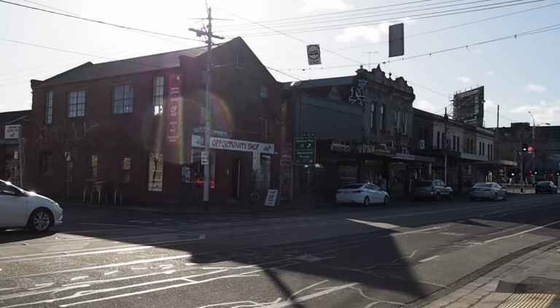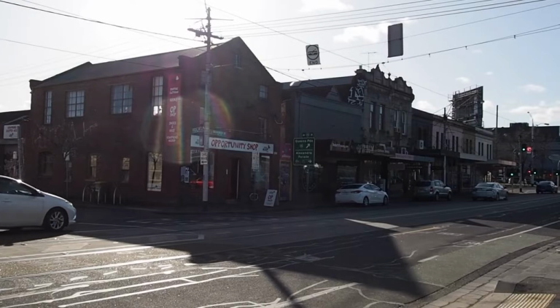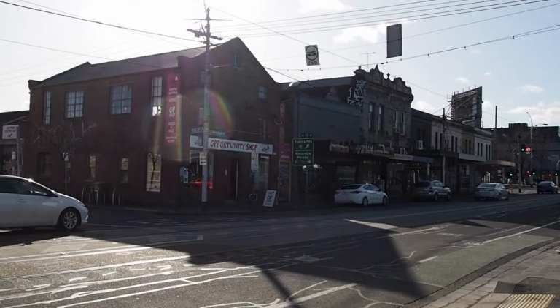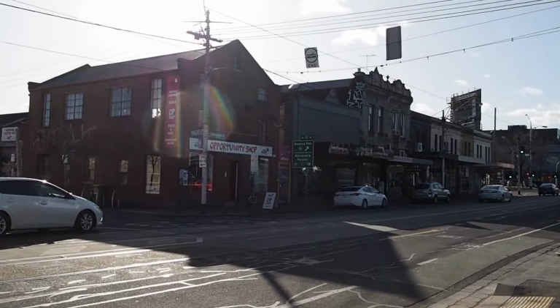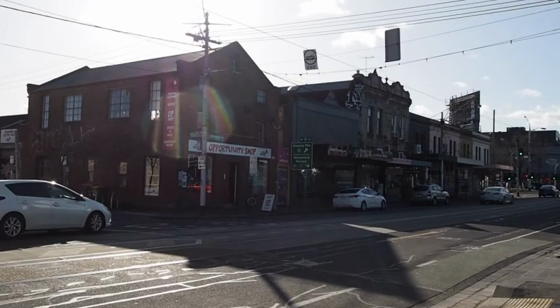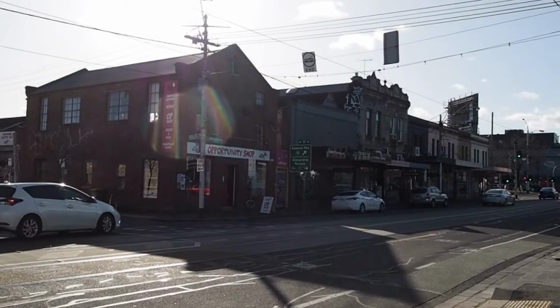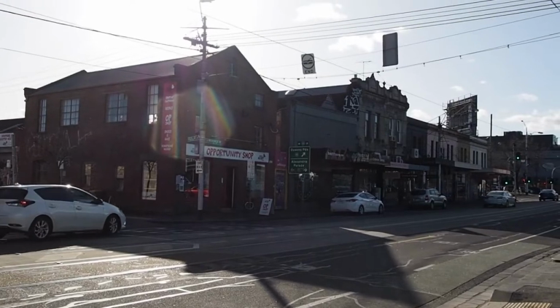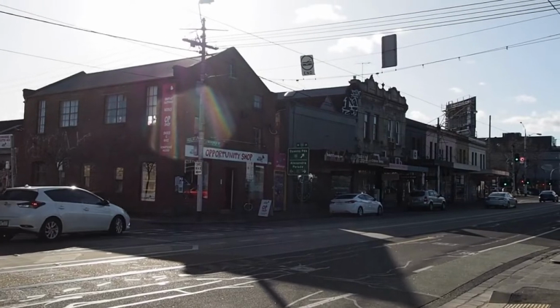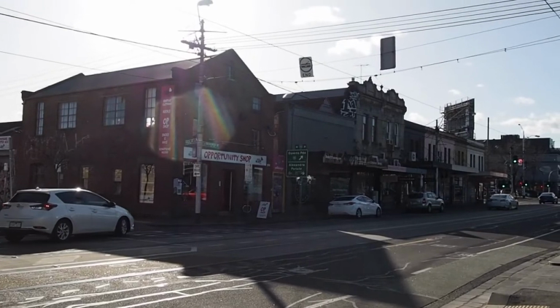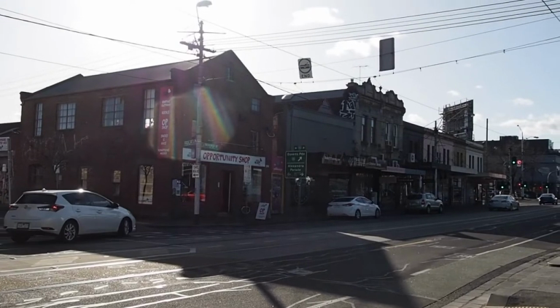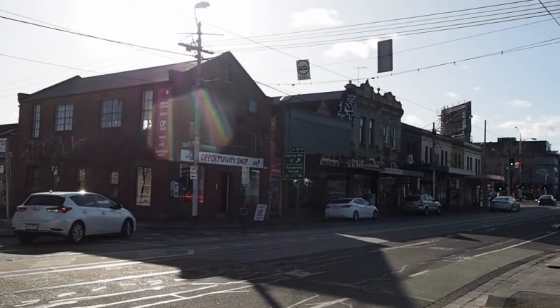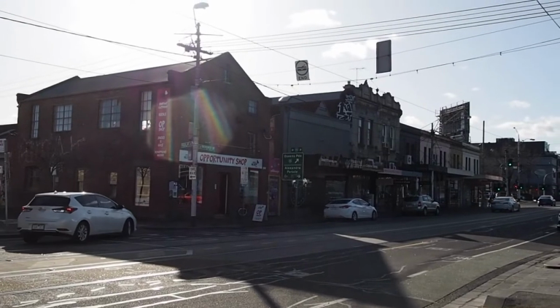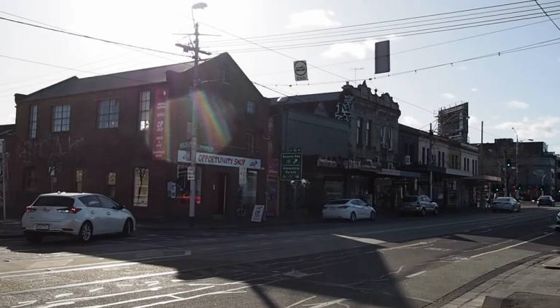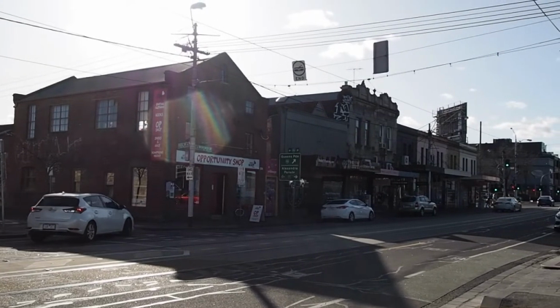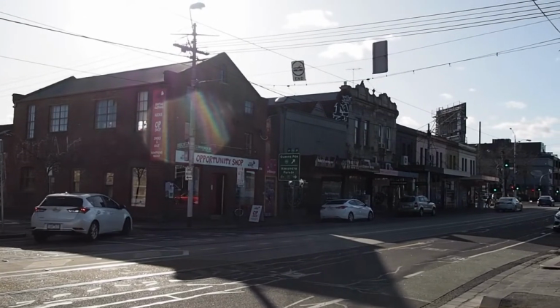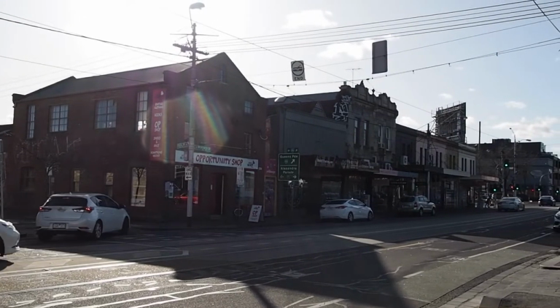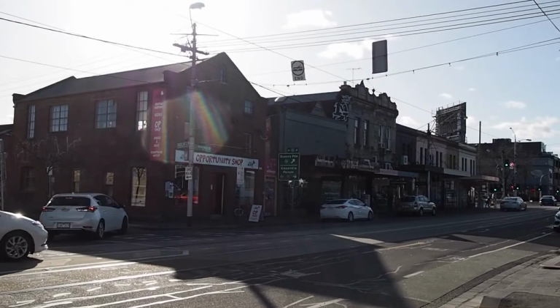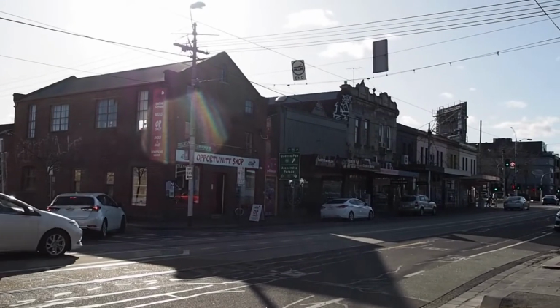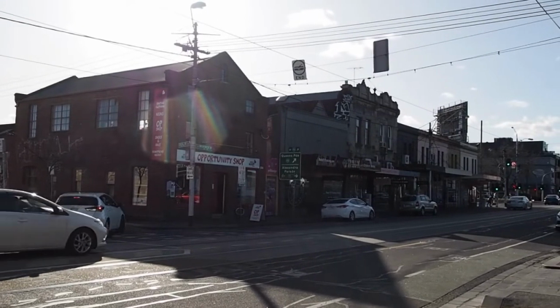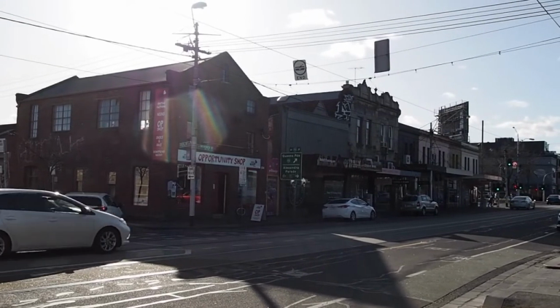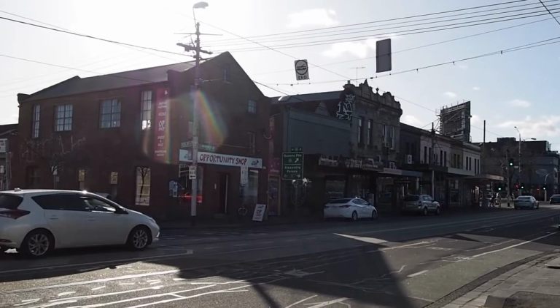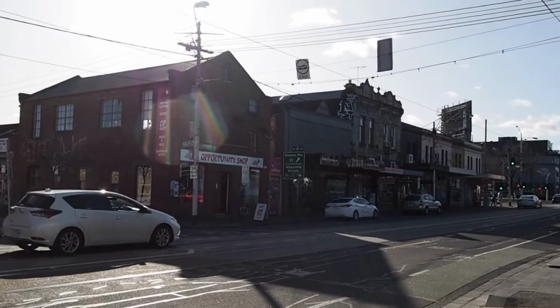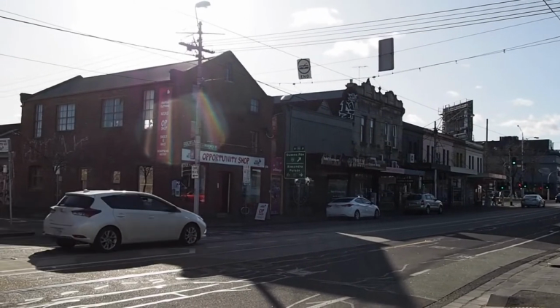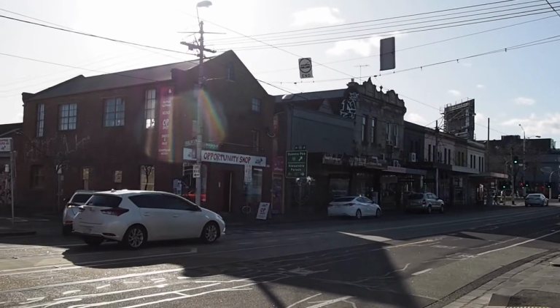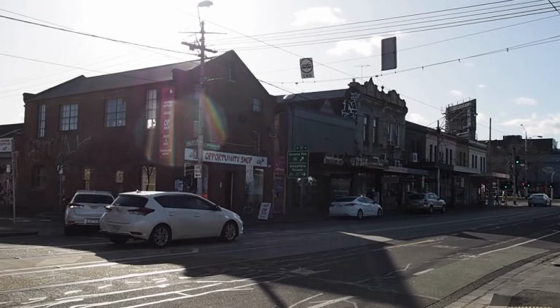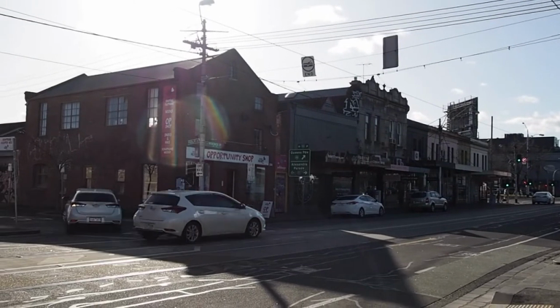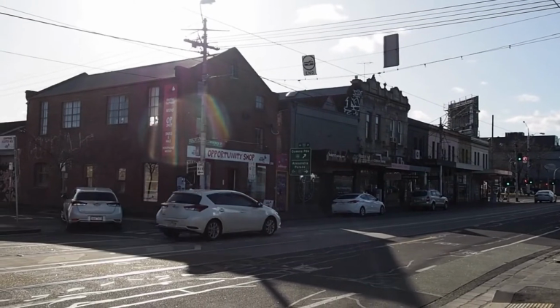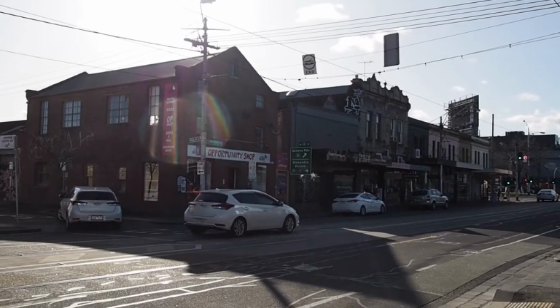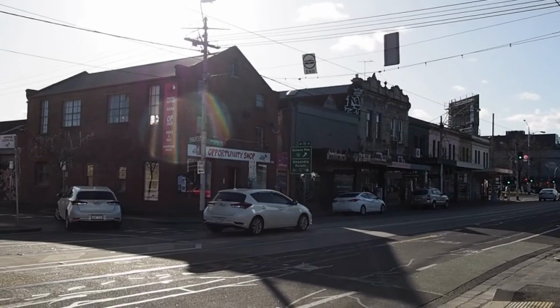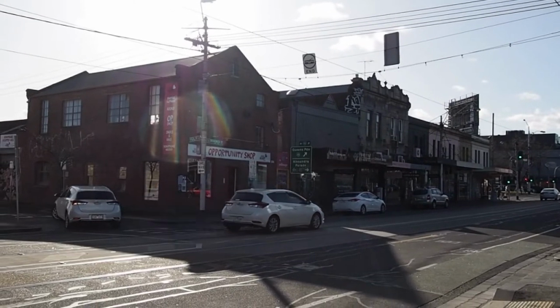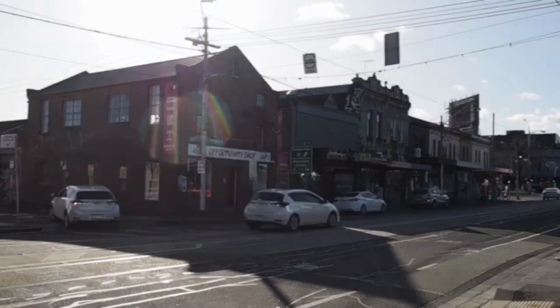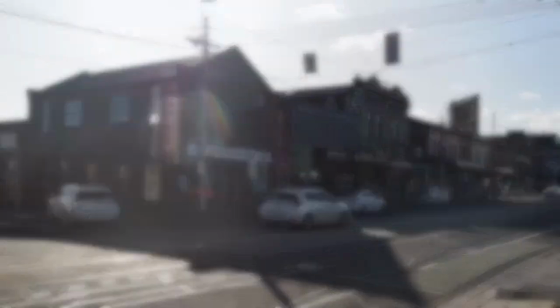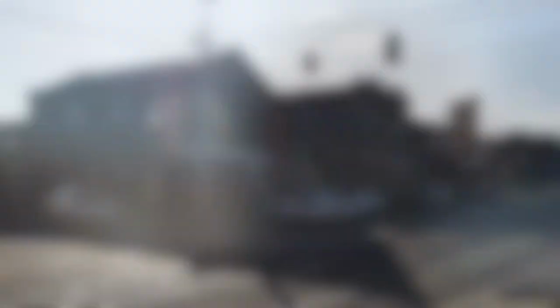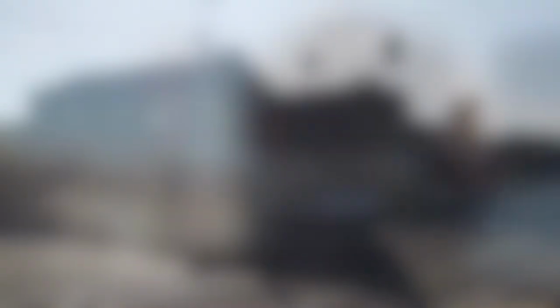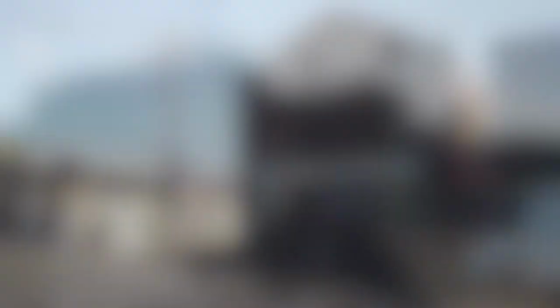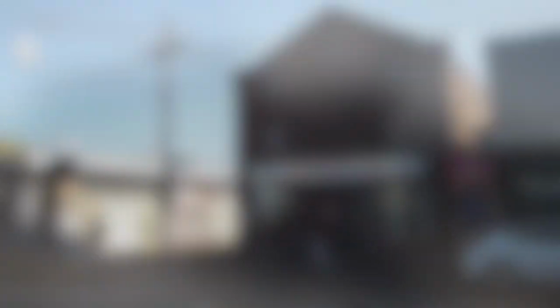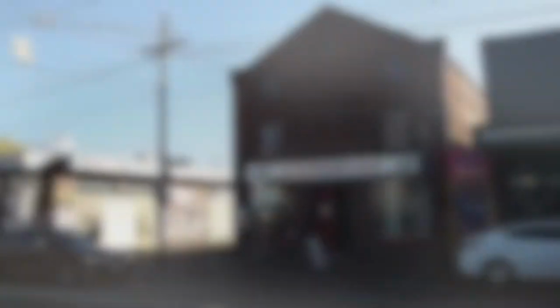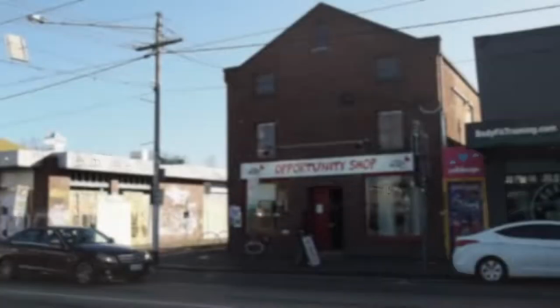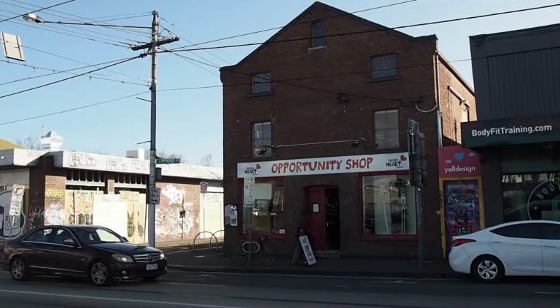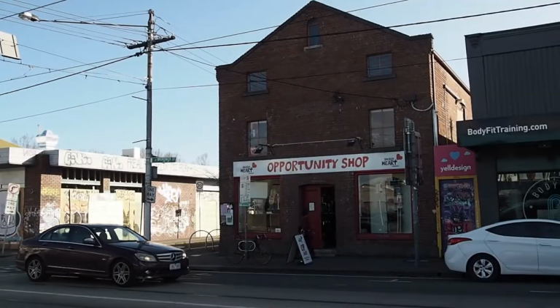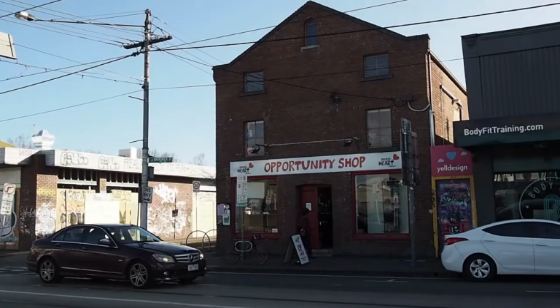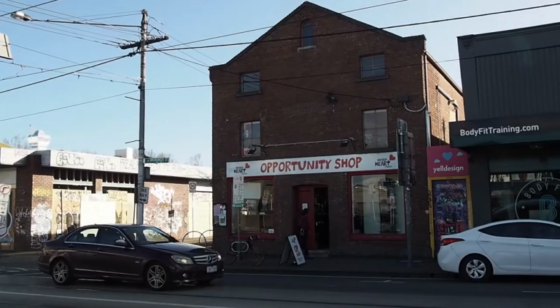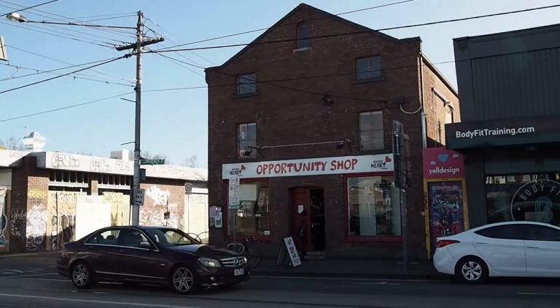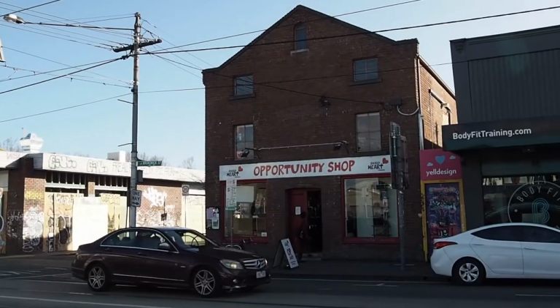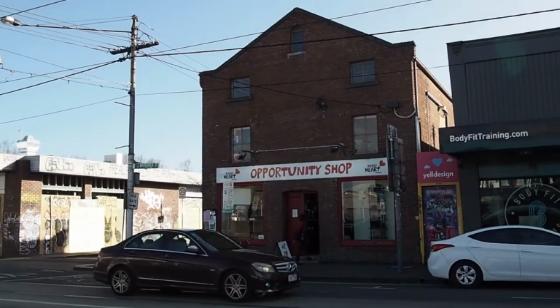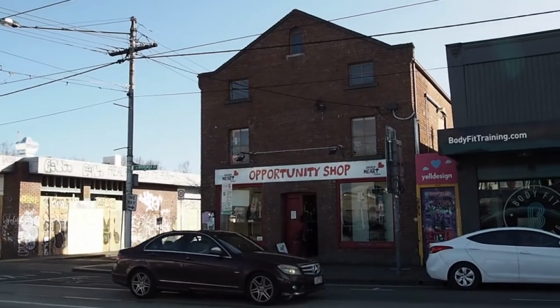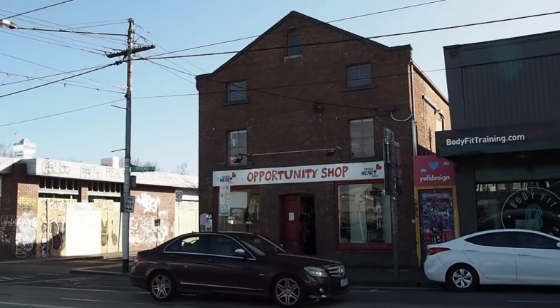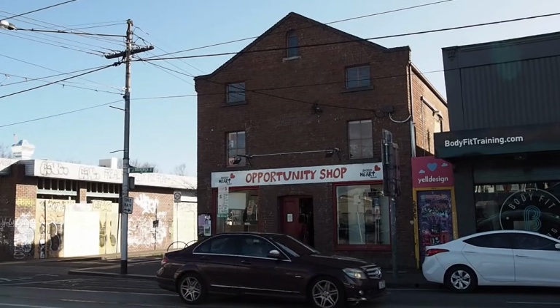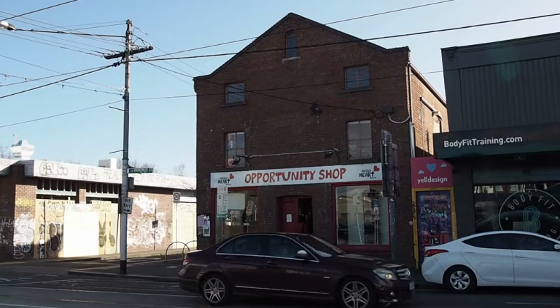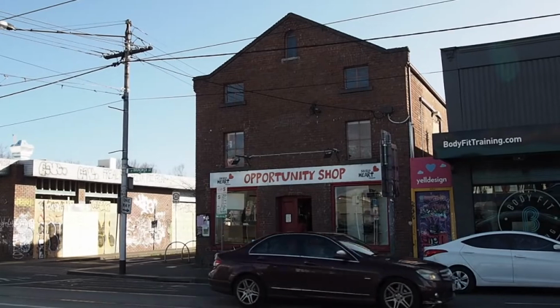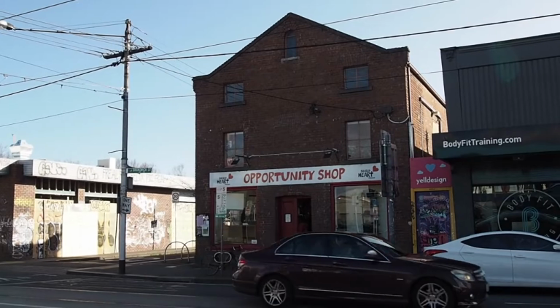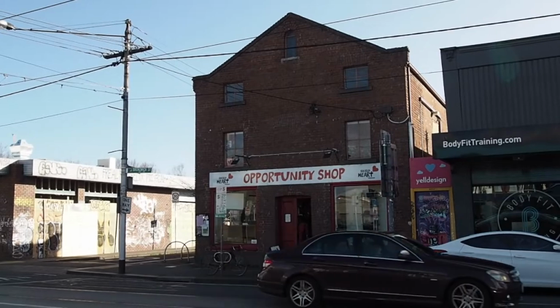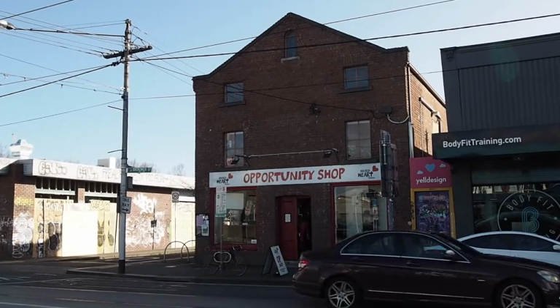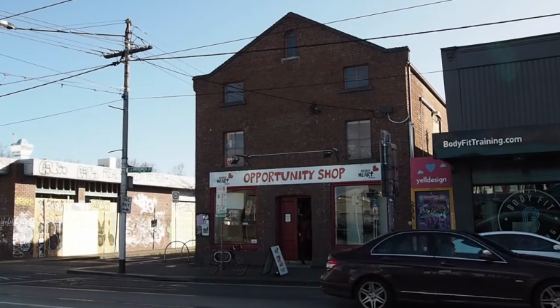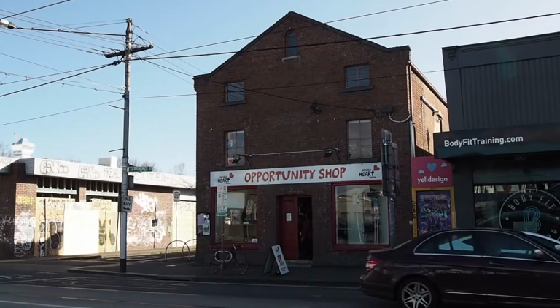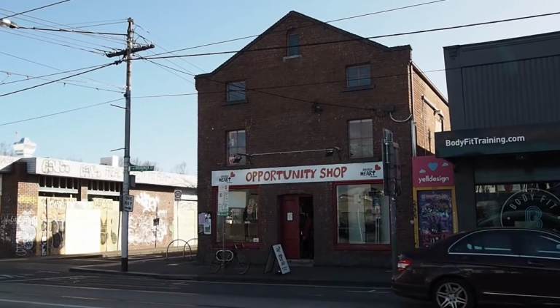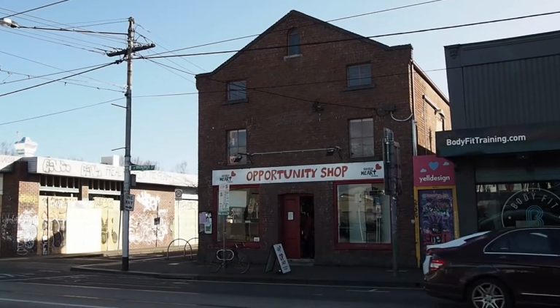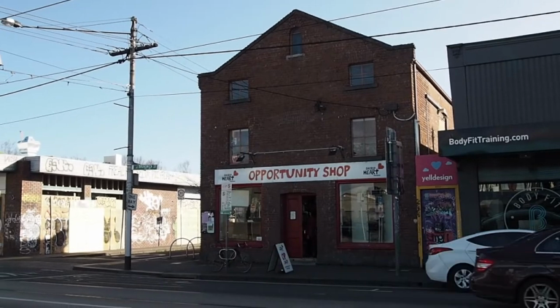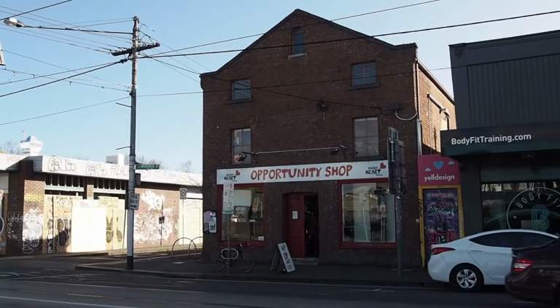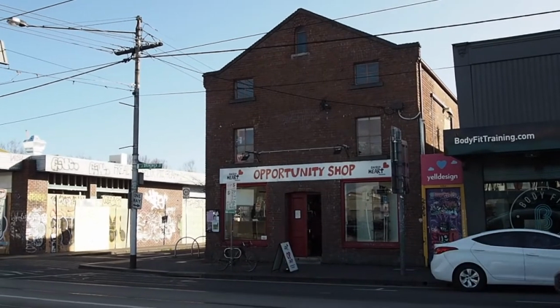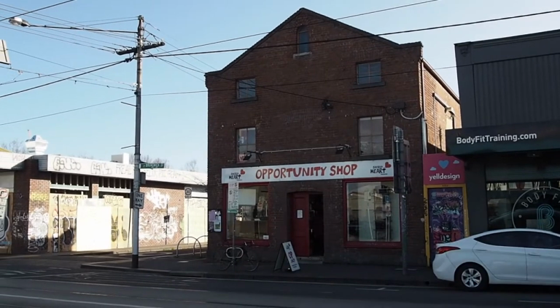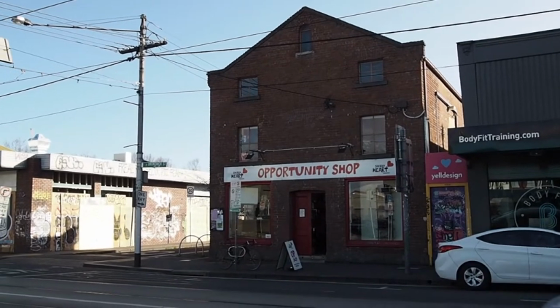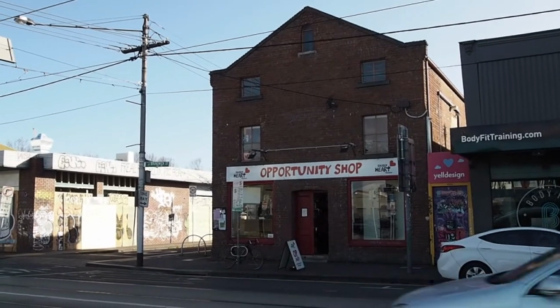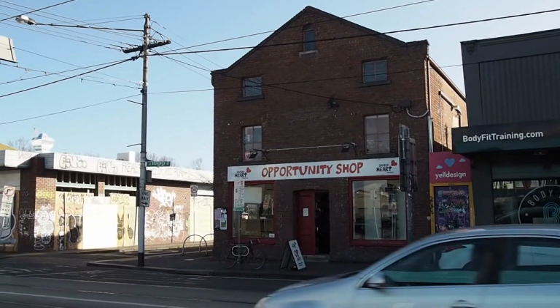Today's op shop is the Sacred Heart Mission on Brunswick Street, Fitzroy.